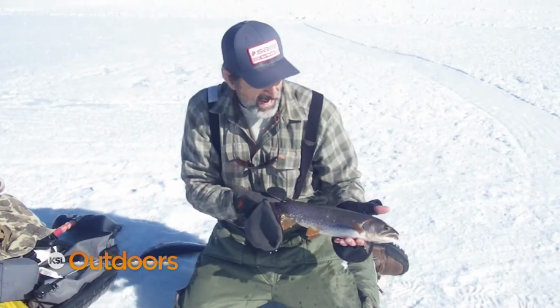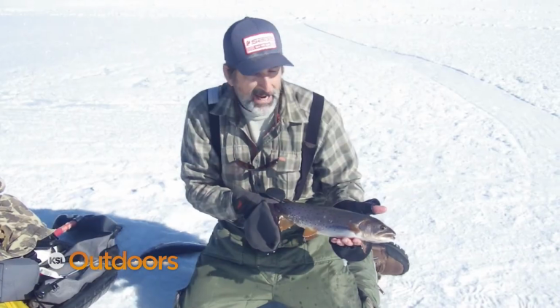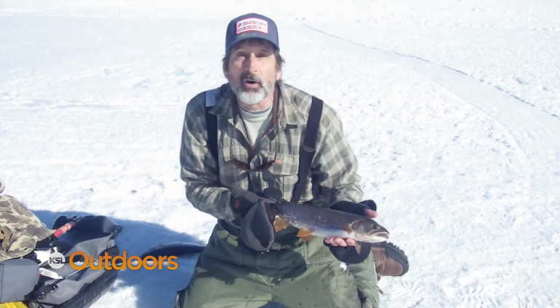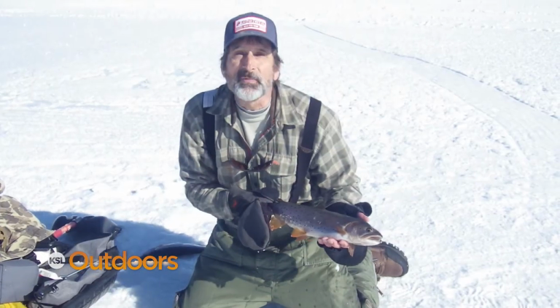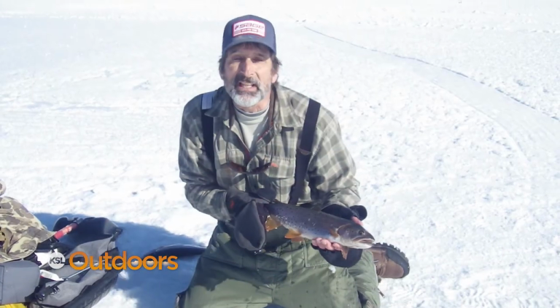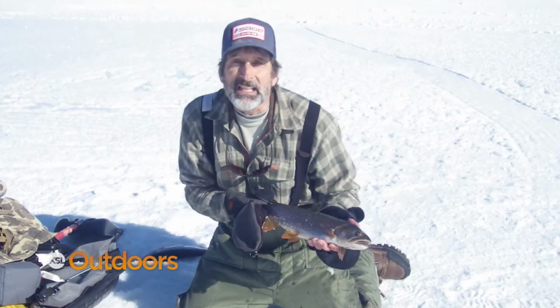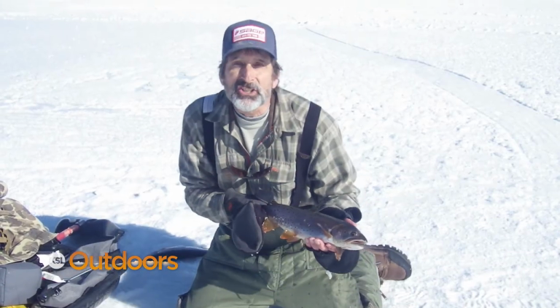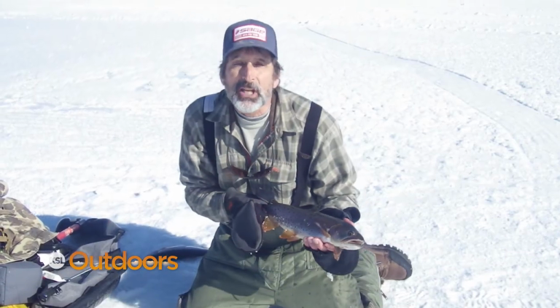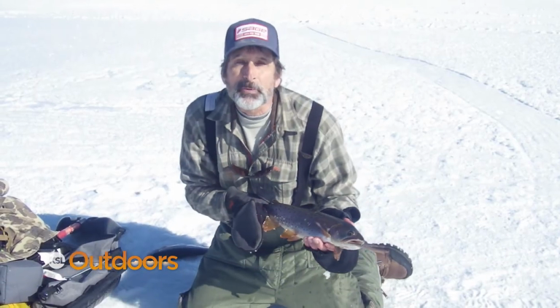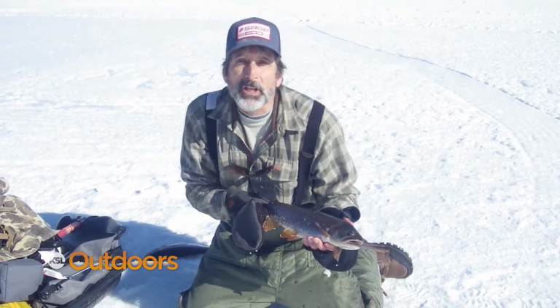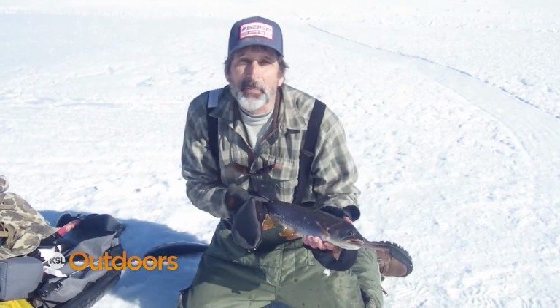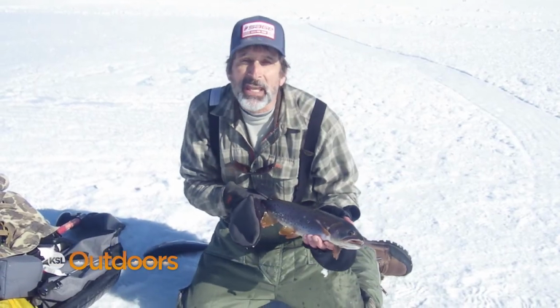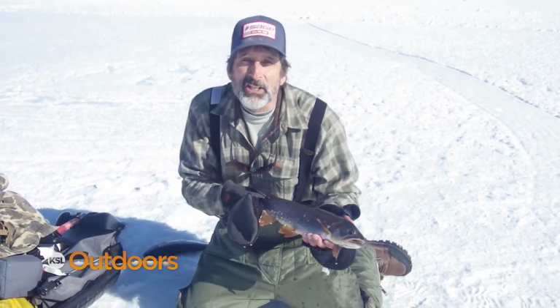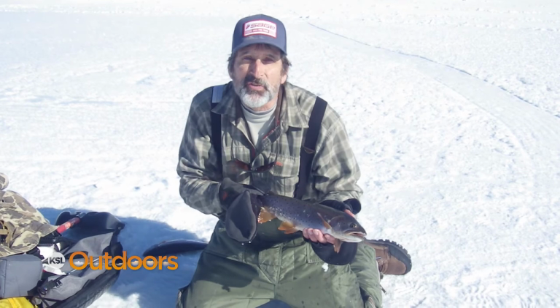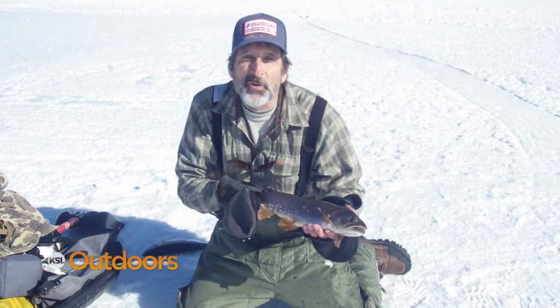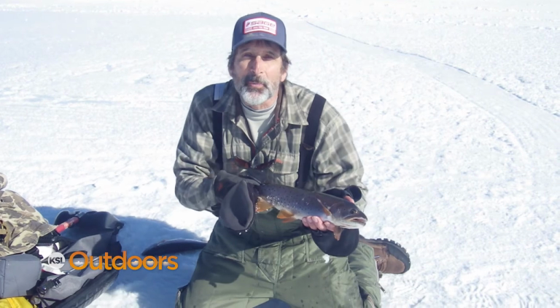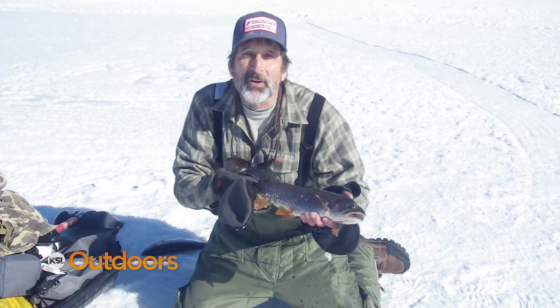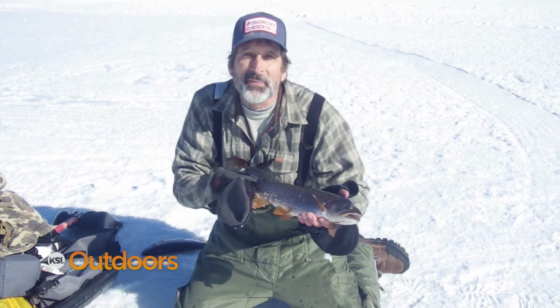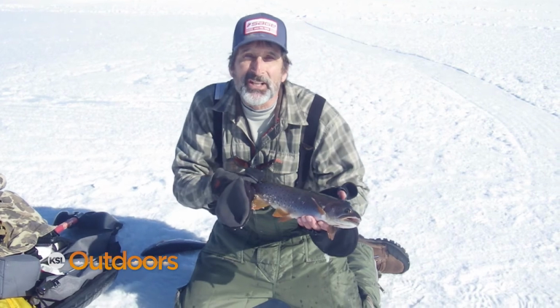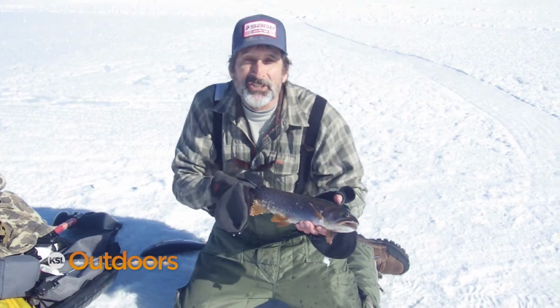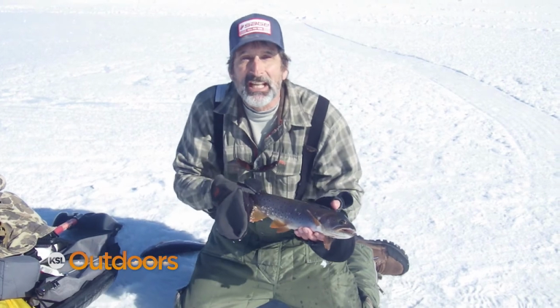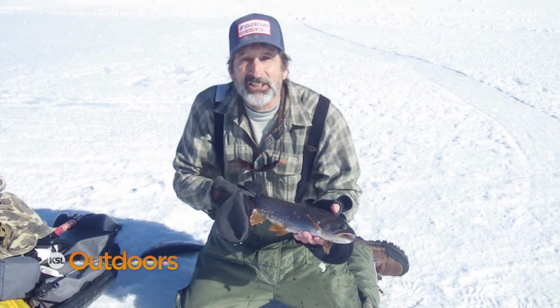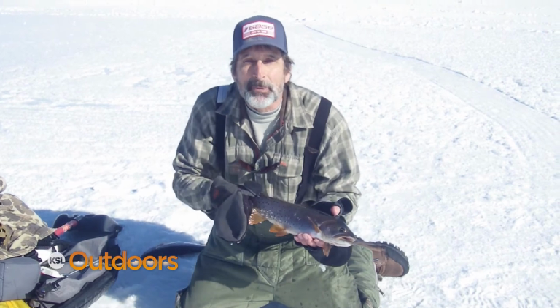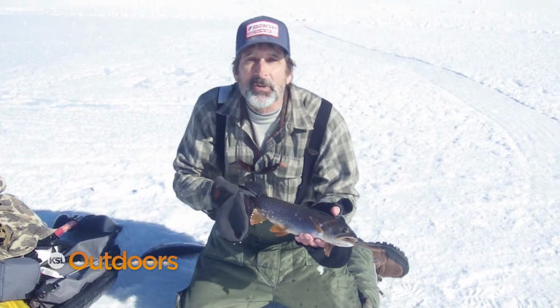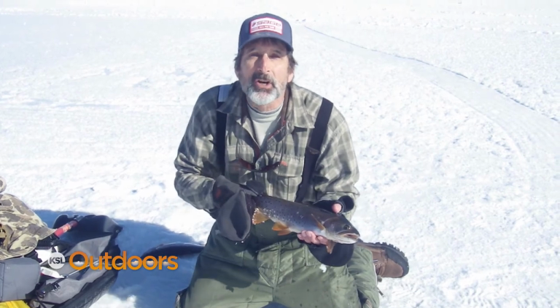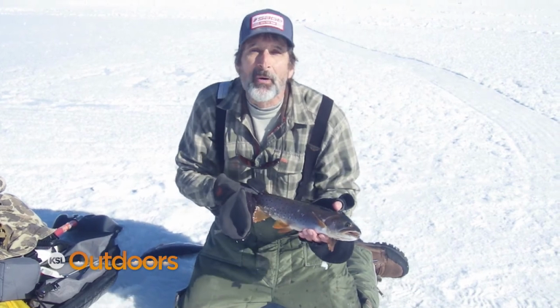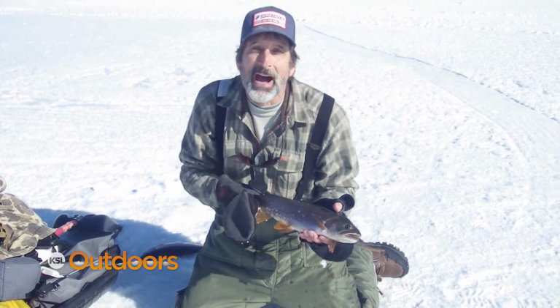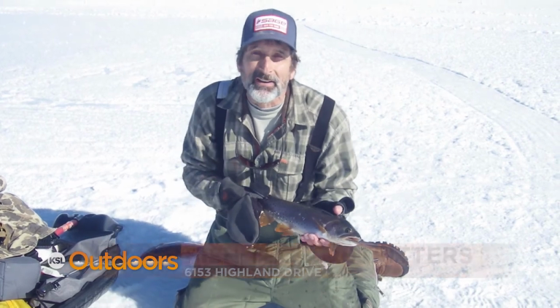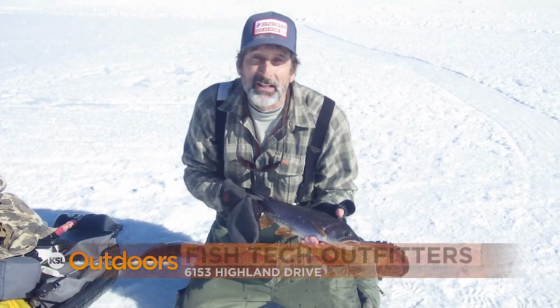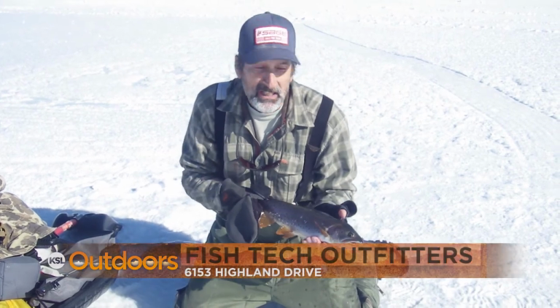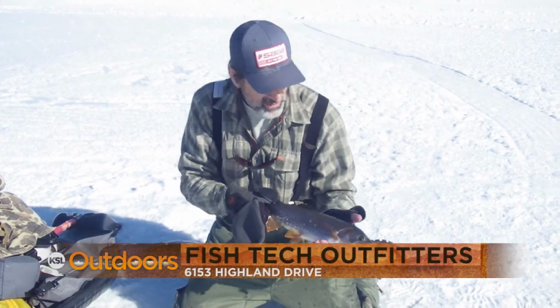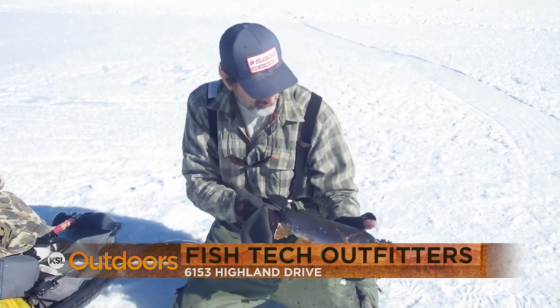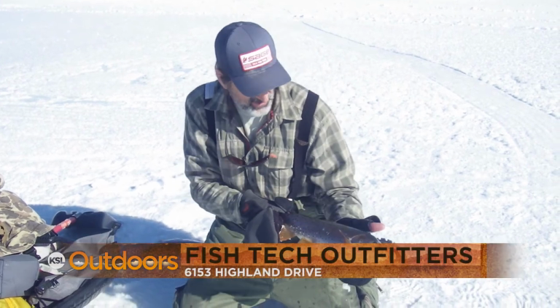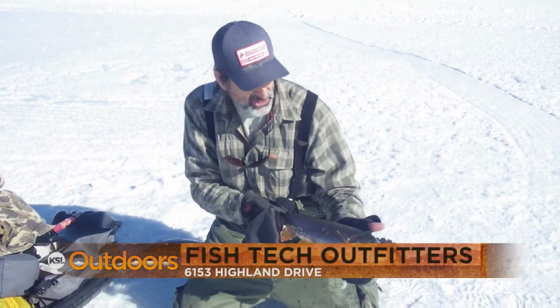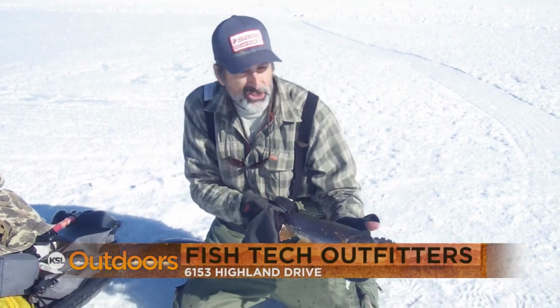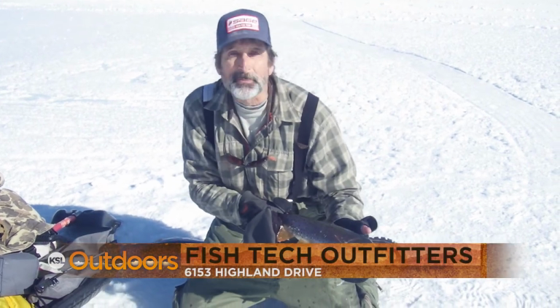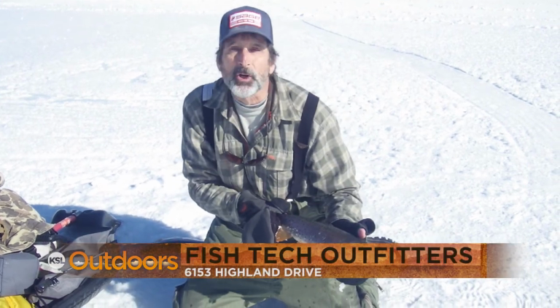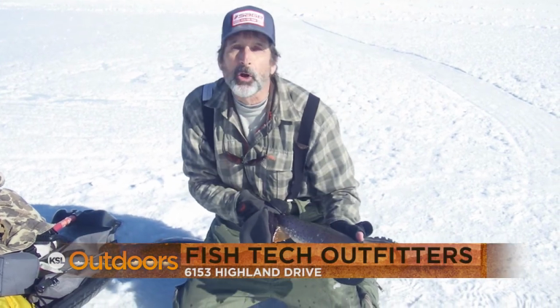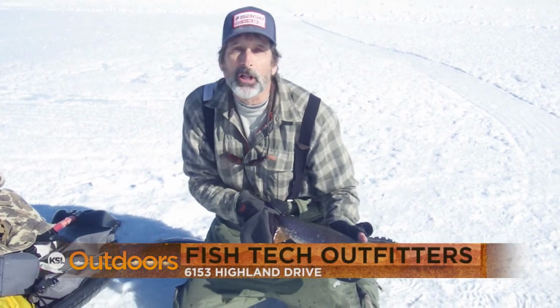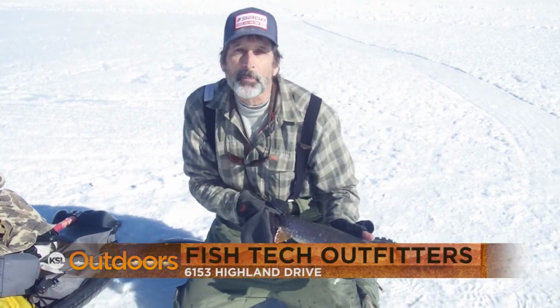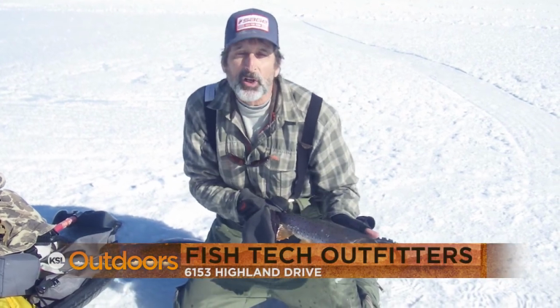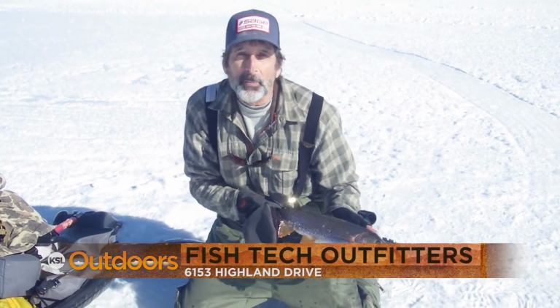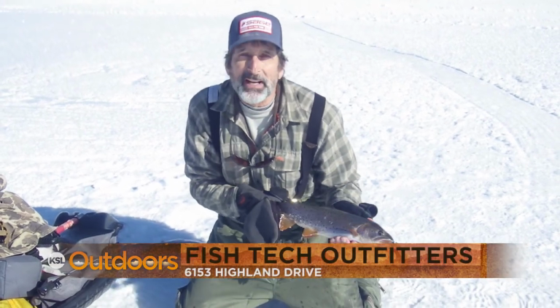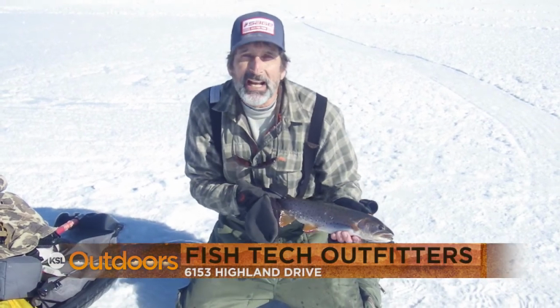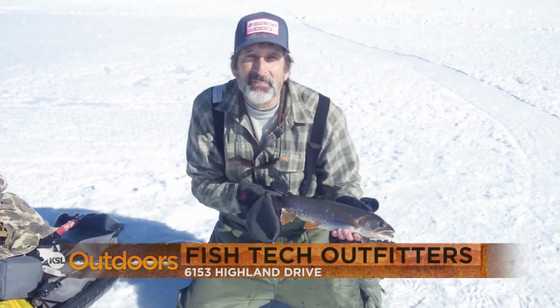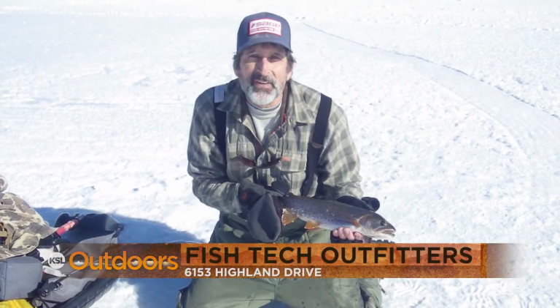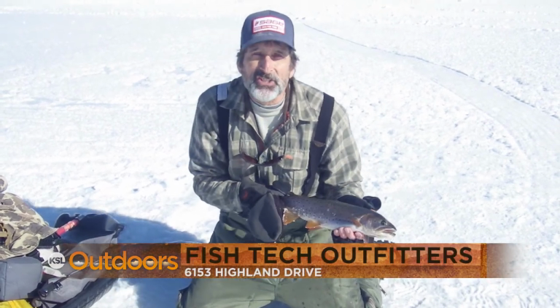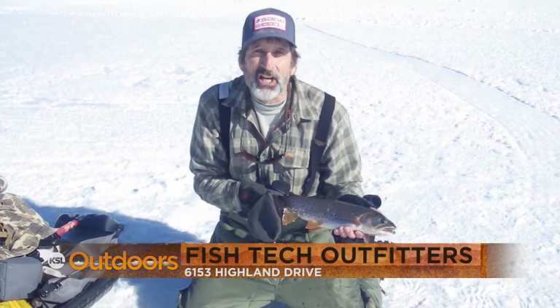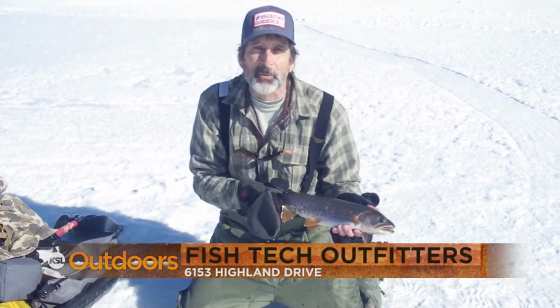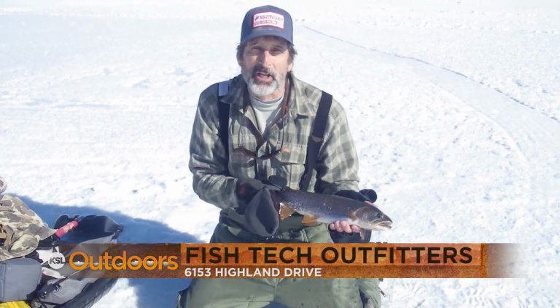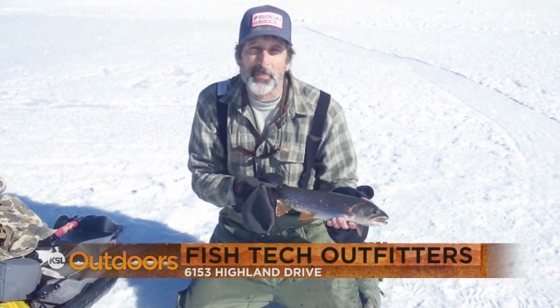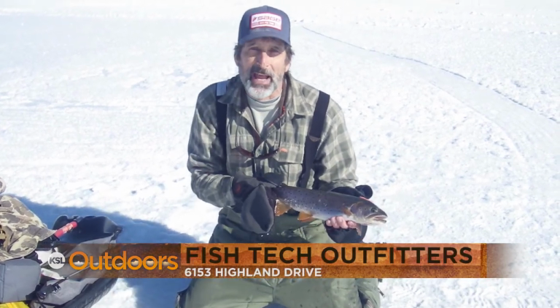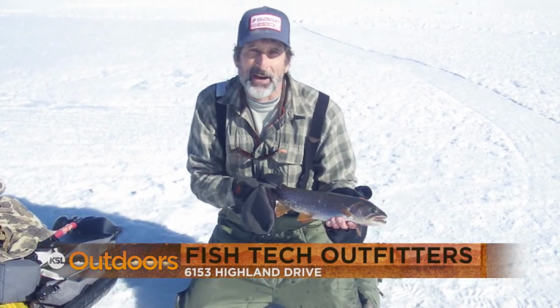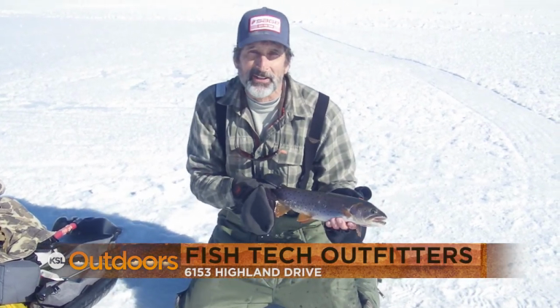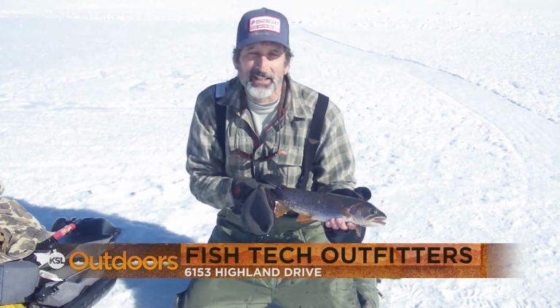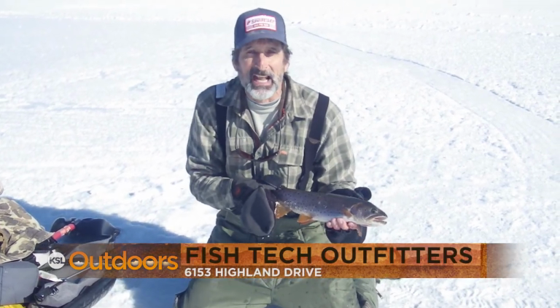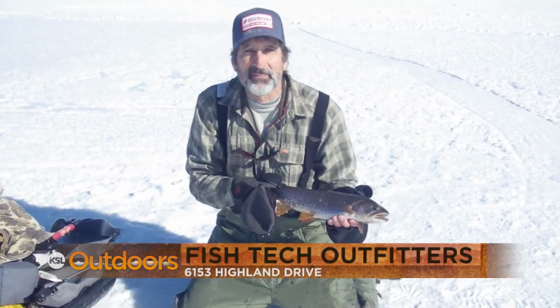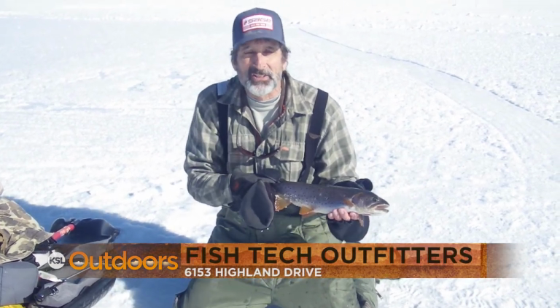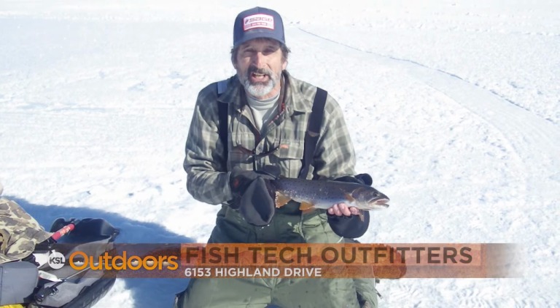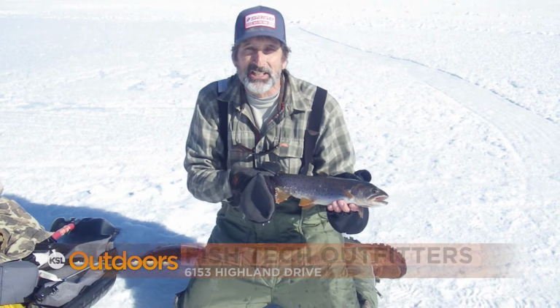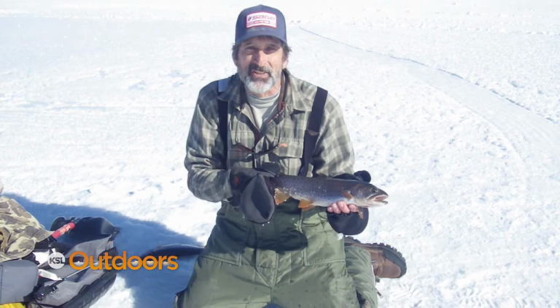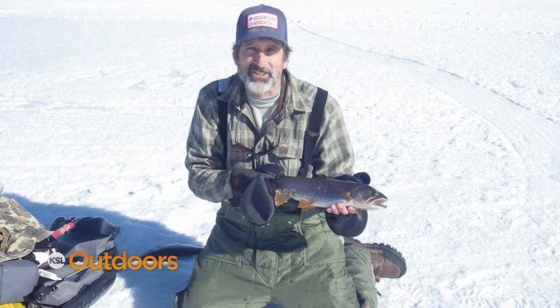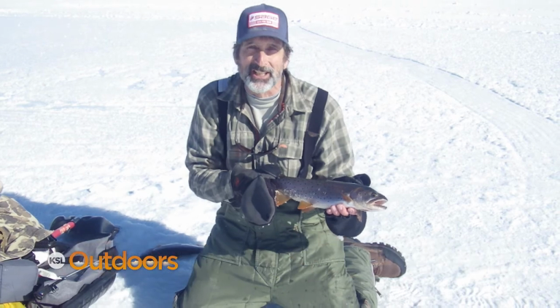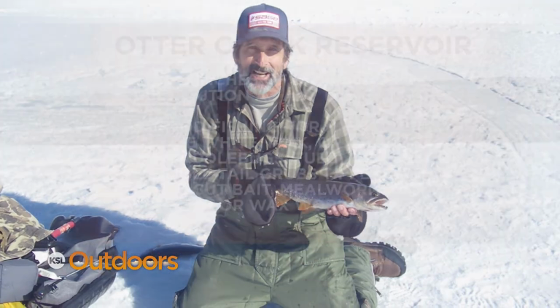Hopefully these tips will help you catch a few more fish the next time you go out. For these tips and a whole lot more, come on down to Fish Tech — we'll help you out. Now for tonight's fishing line.